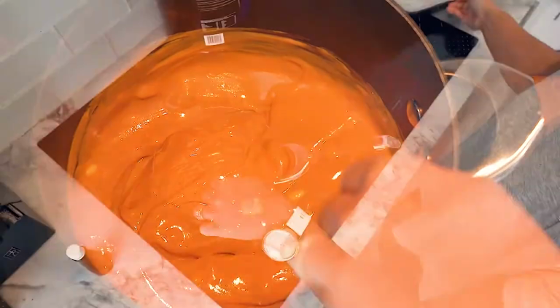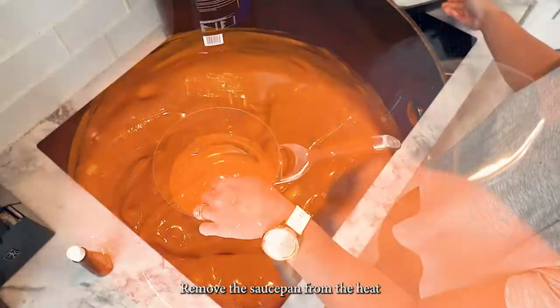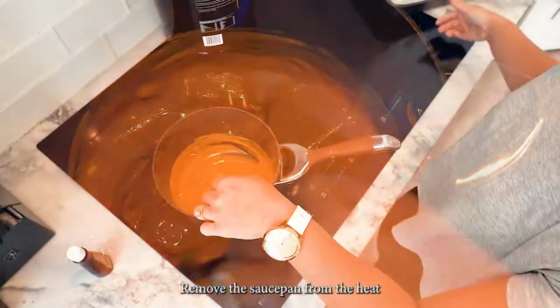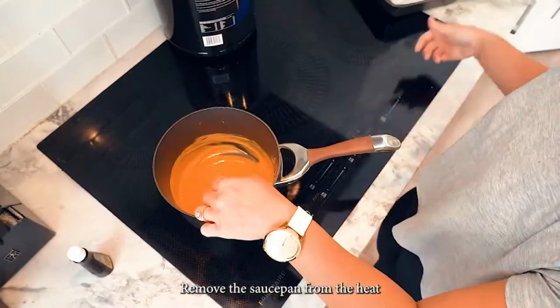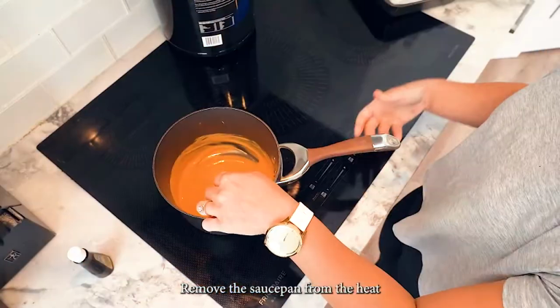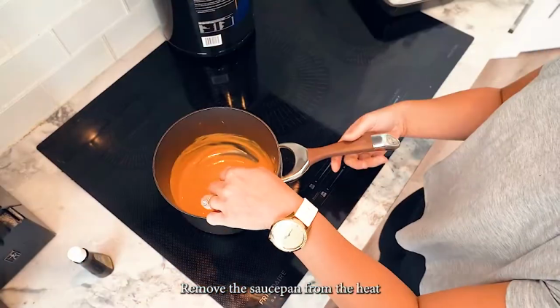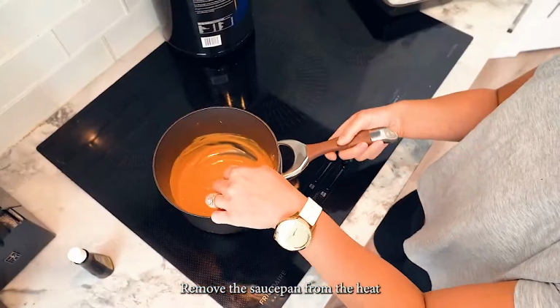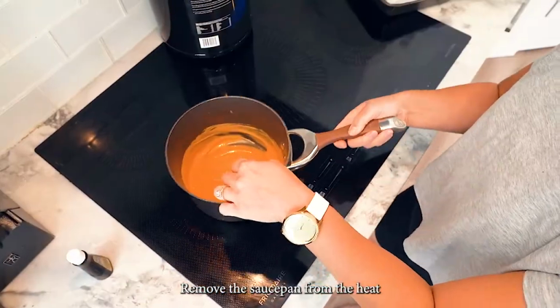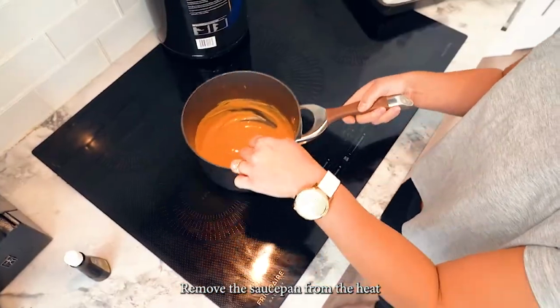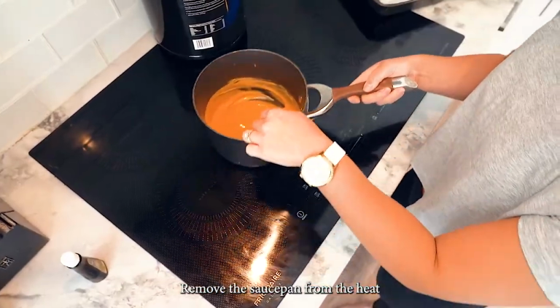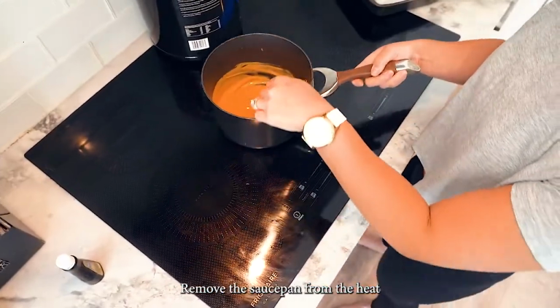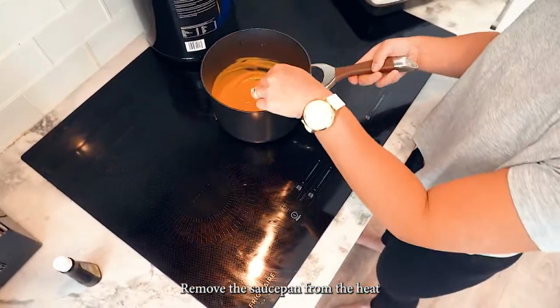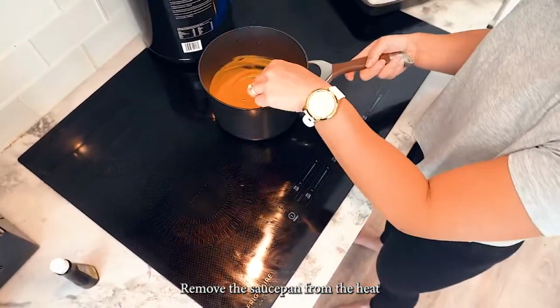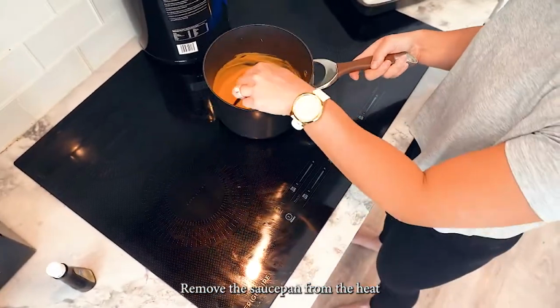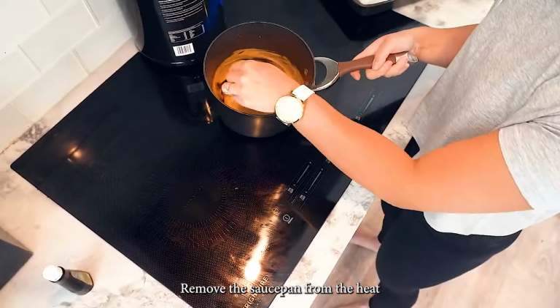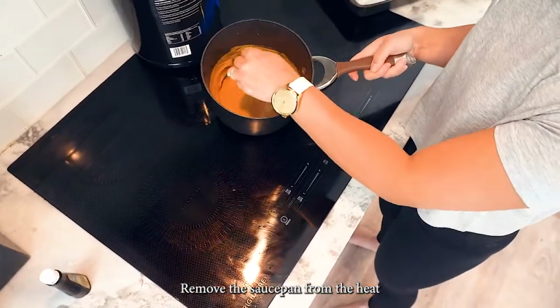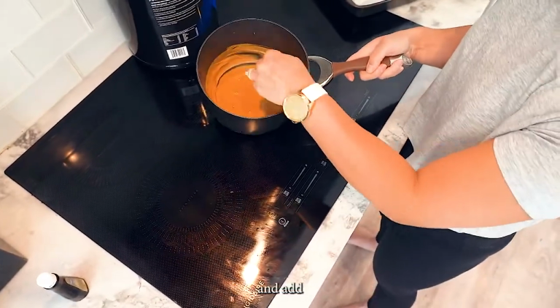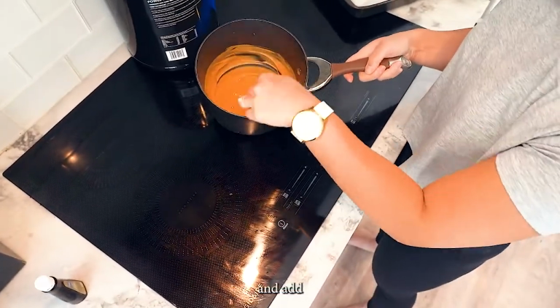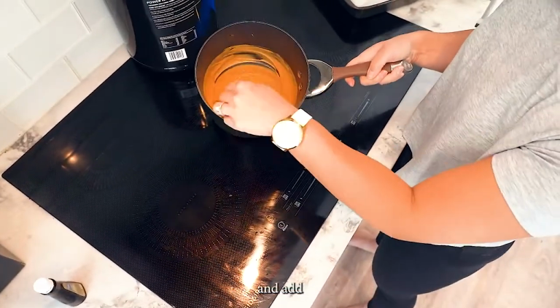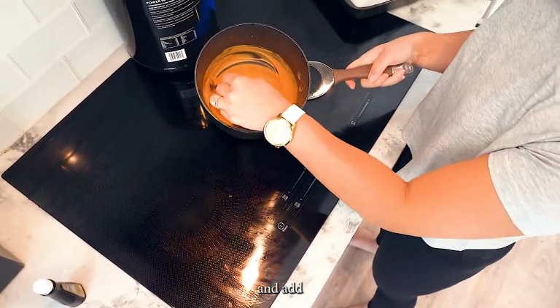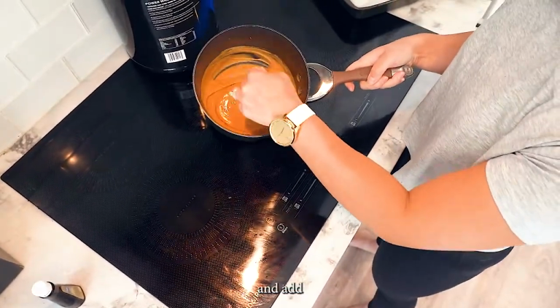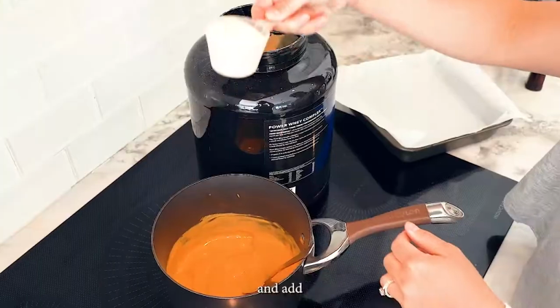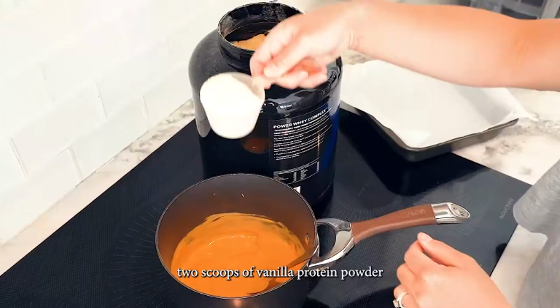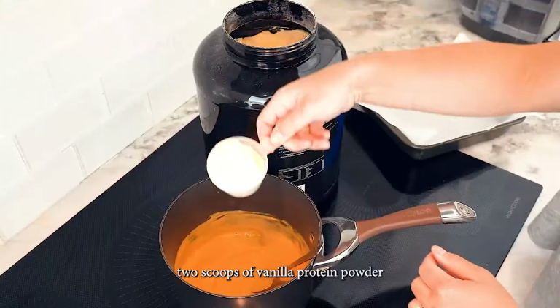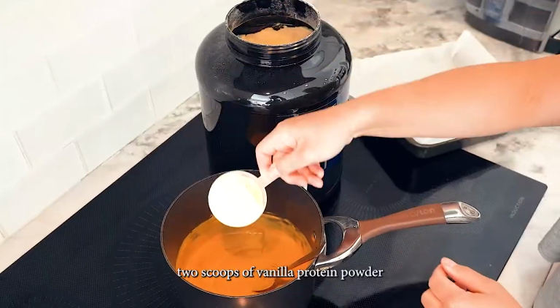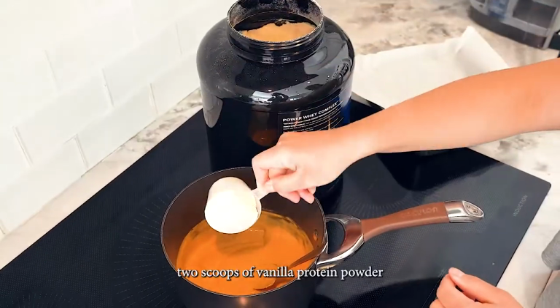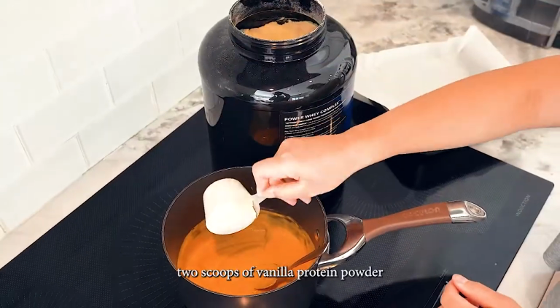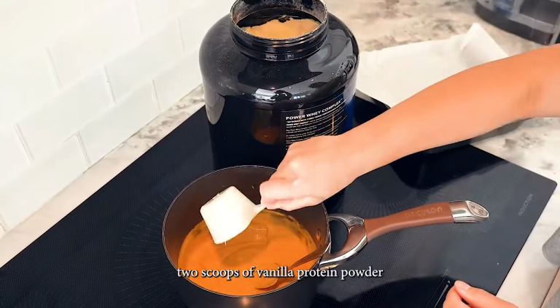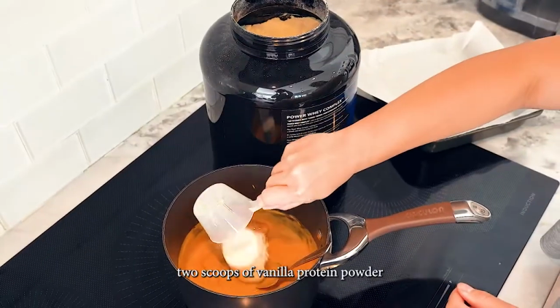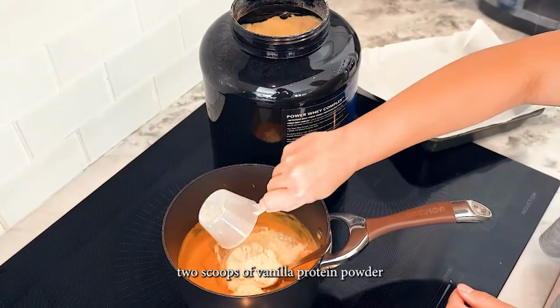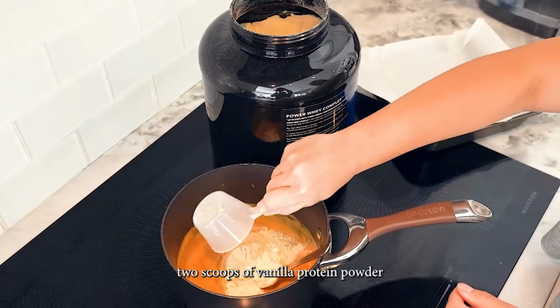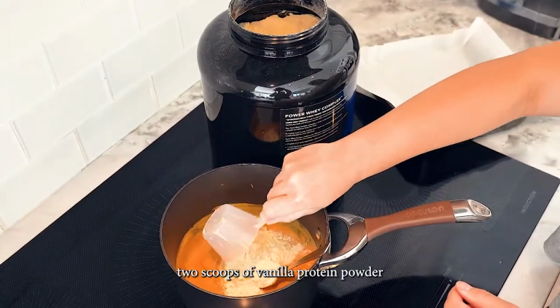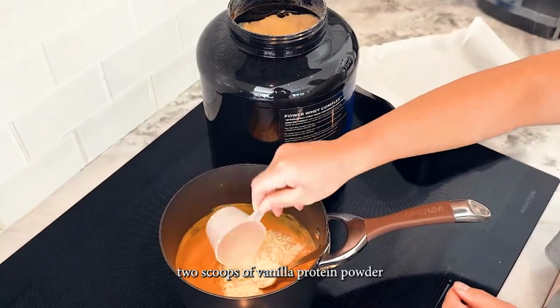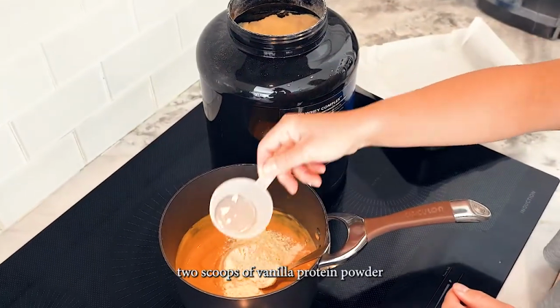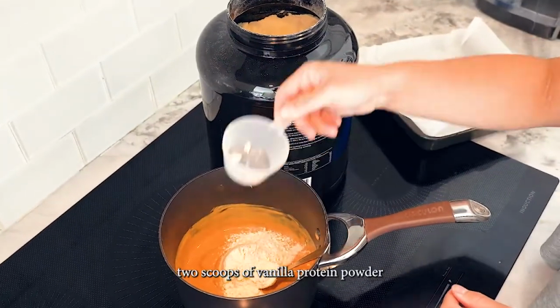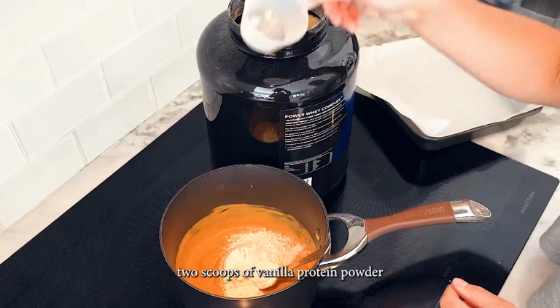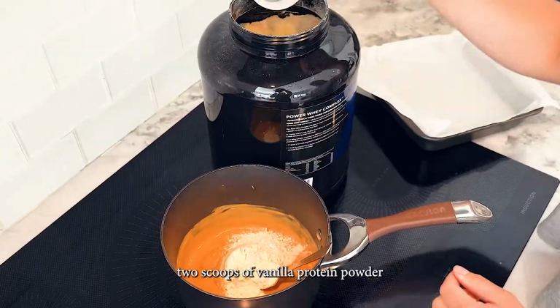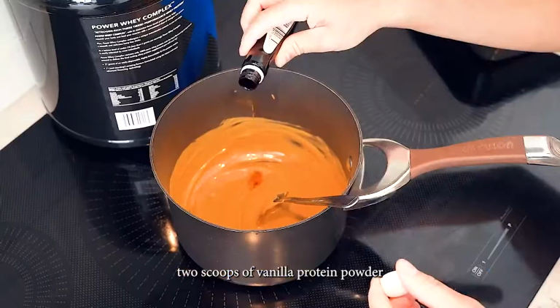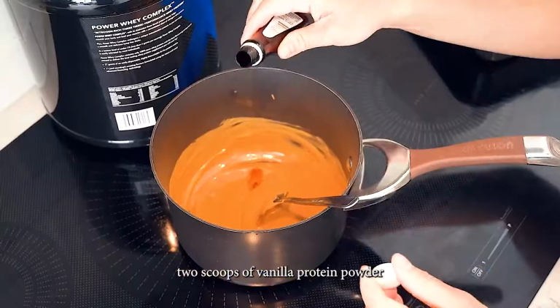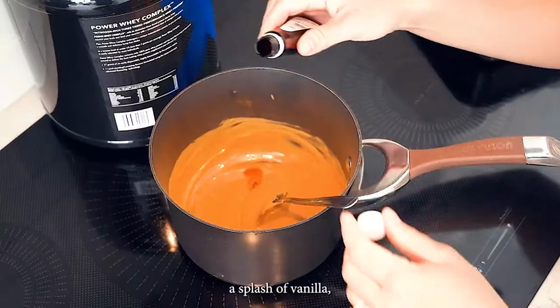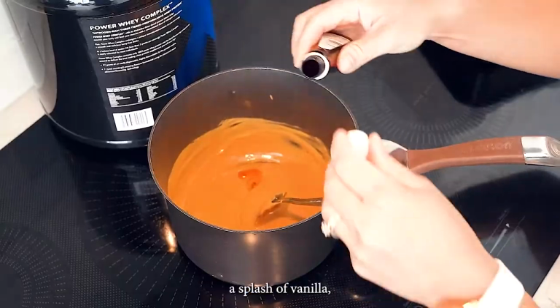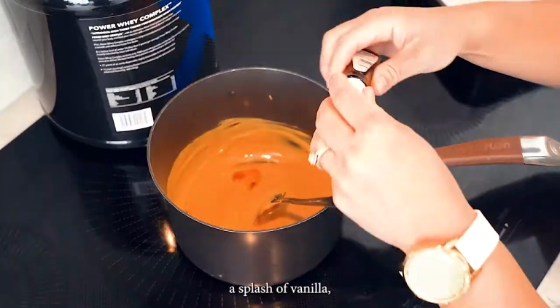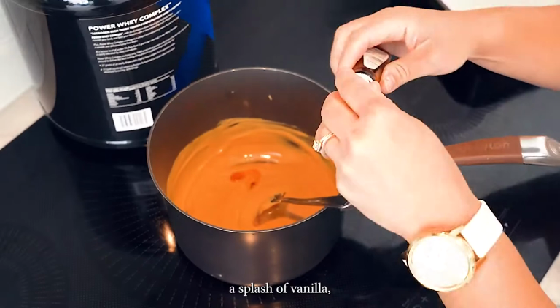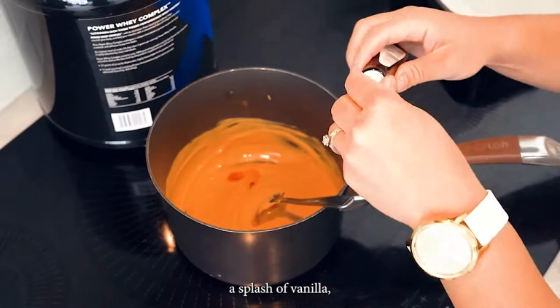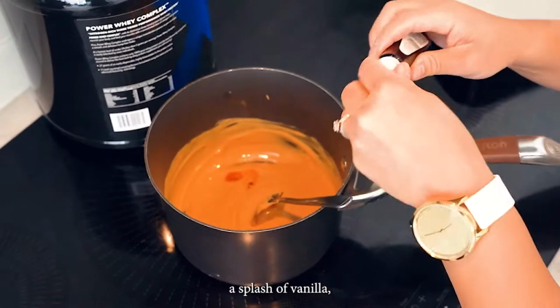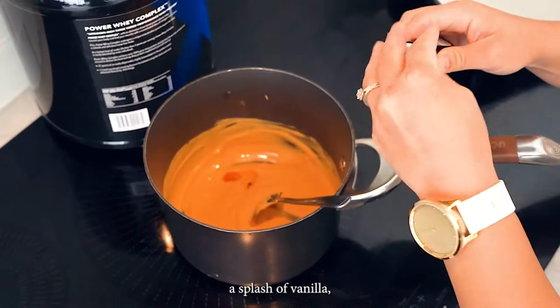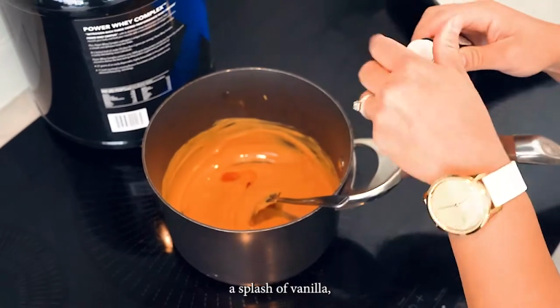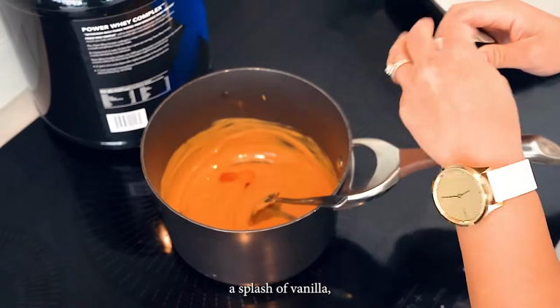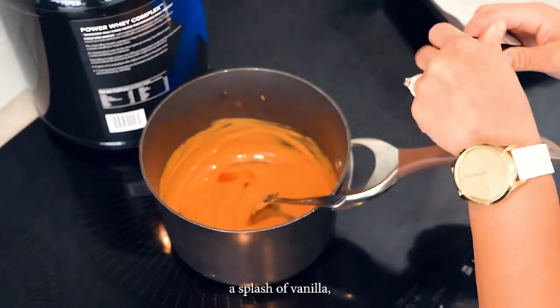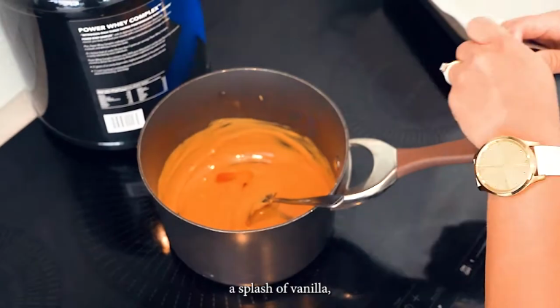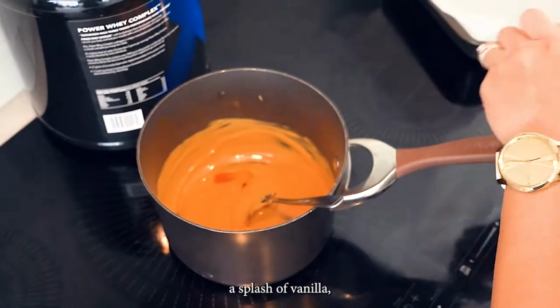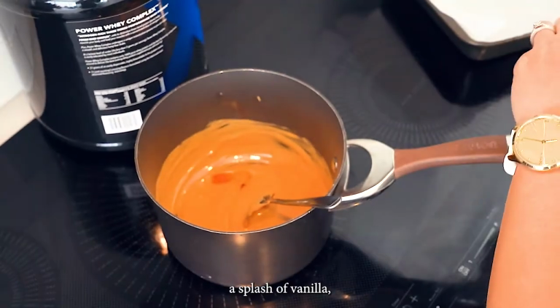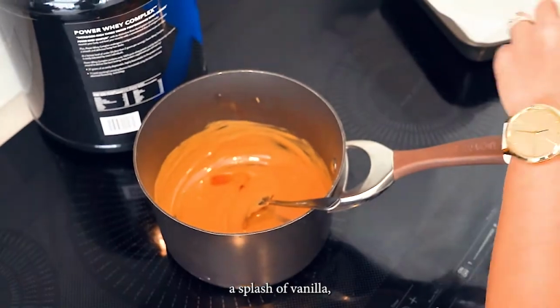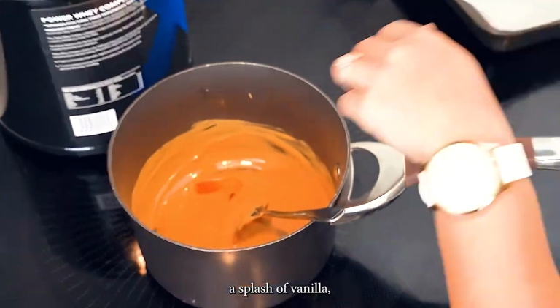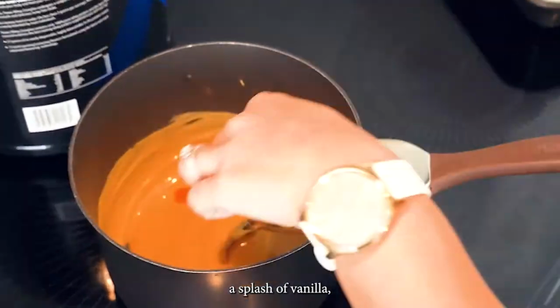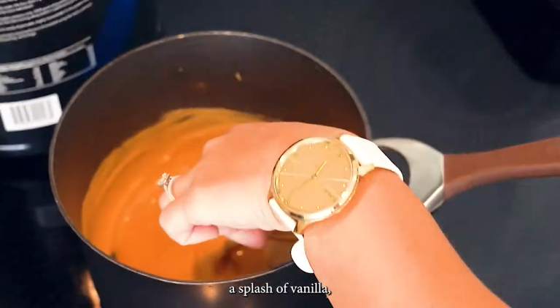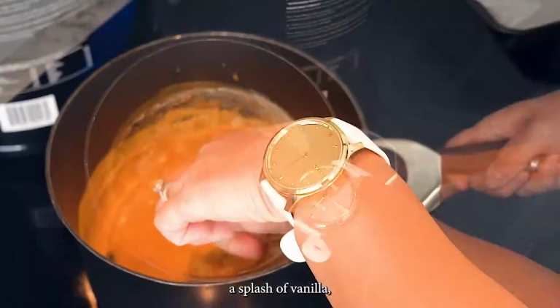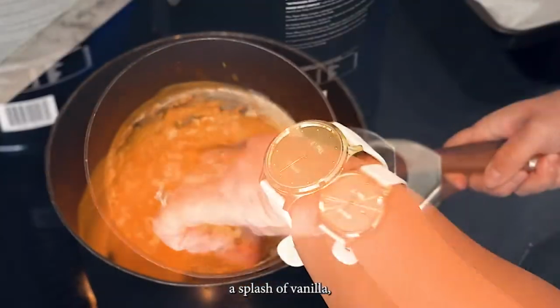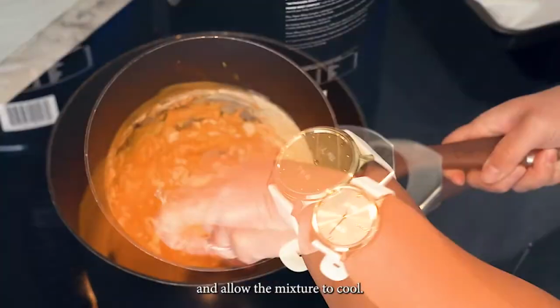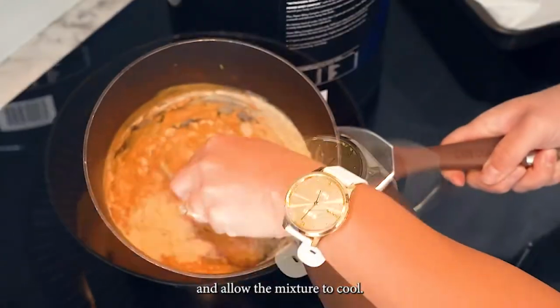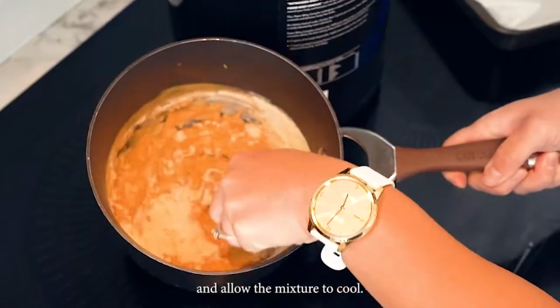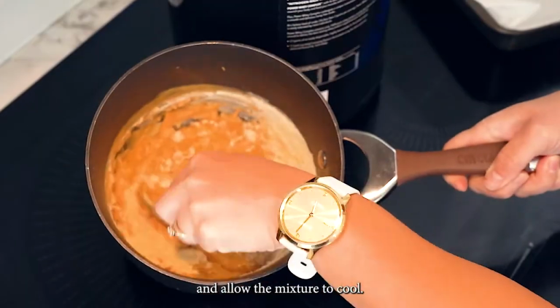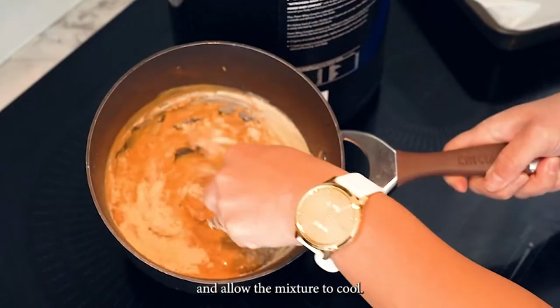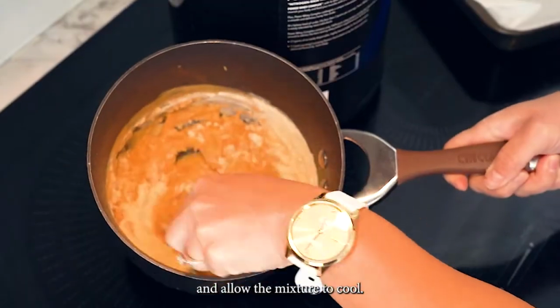Remove the saucepan from the heat and add two scoops of vanilla protein powder, a splash of vanilla, and allow the mixture to cool.